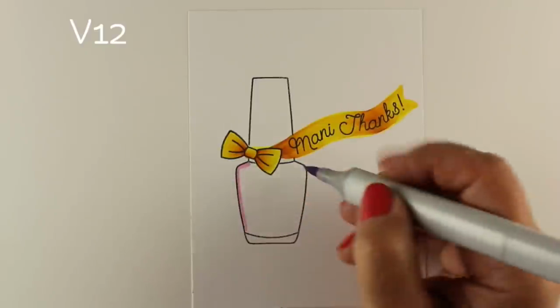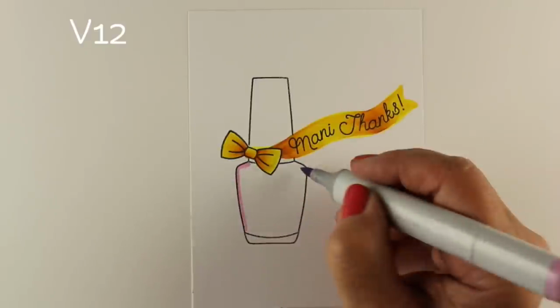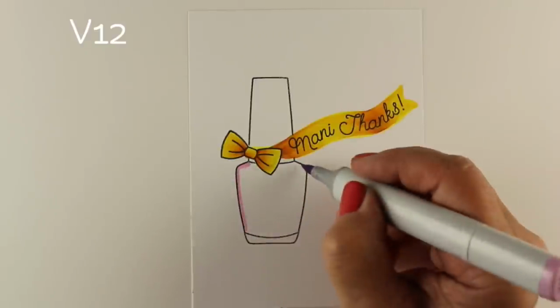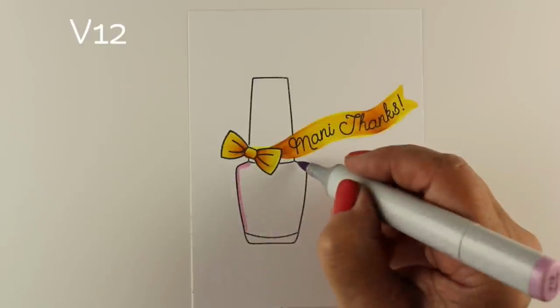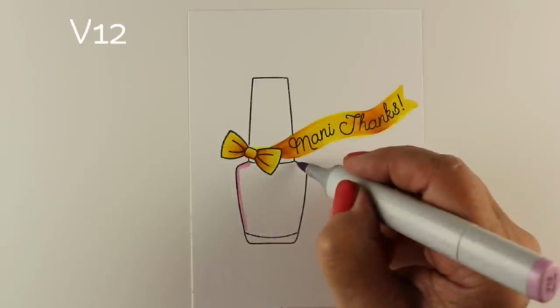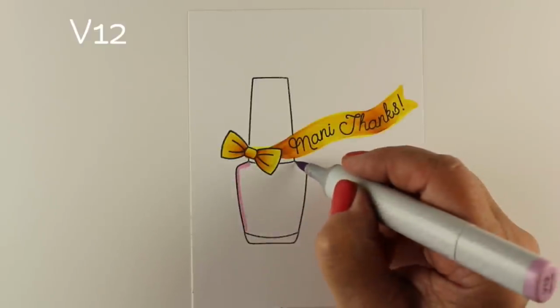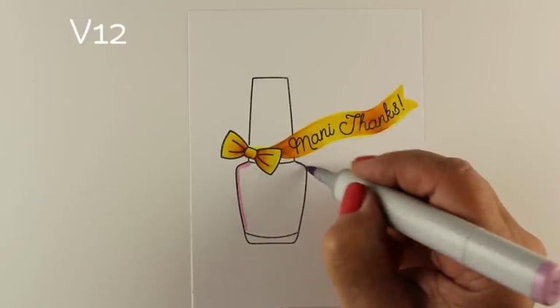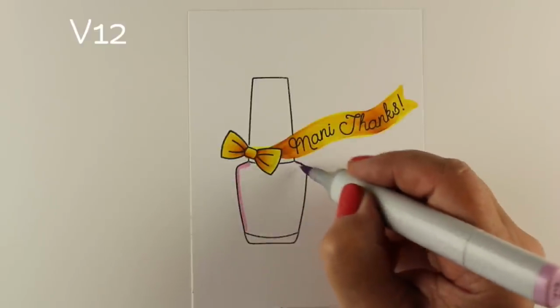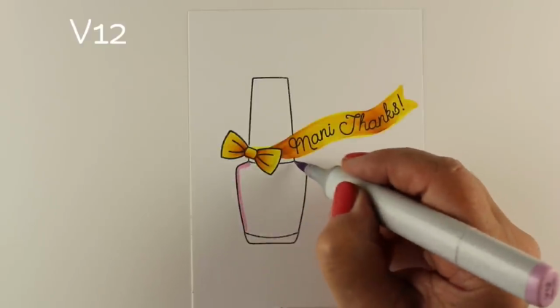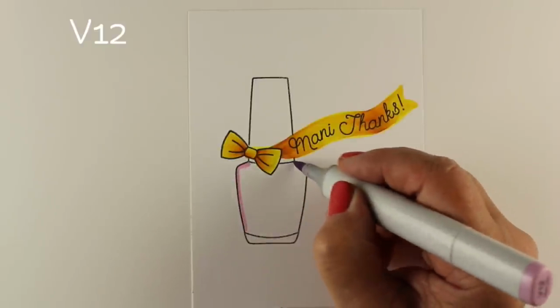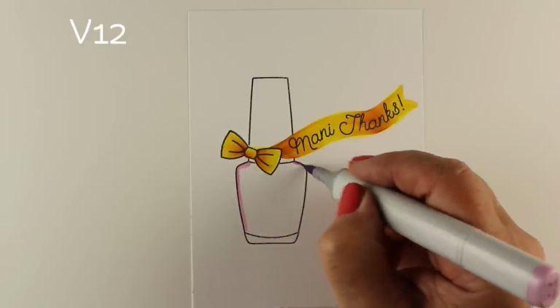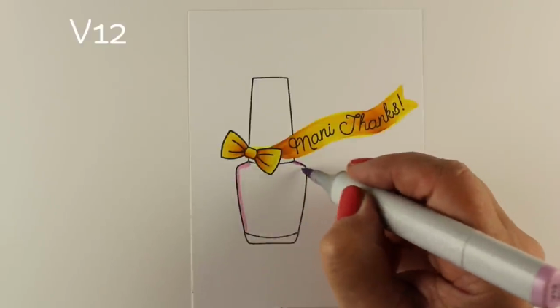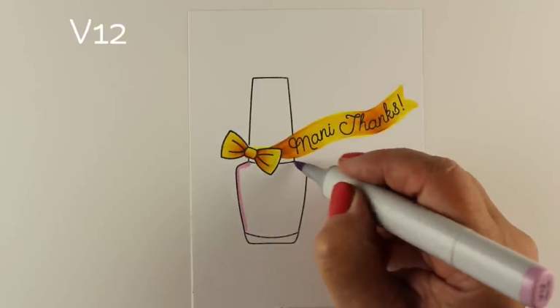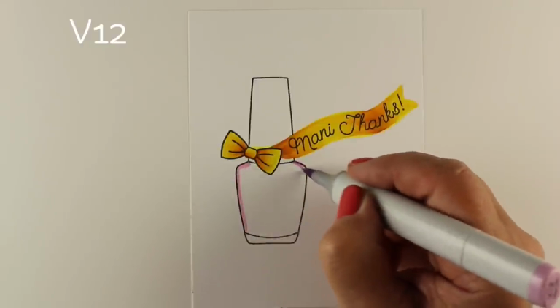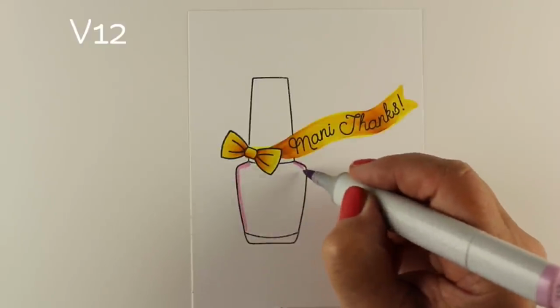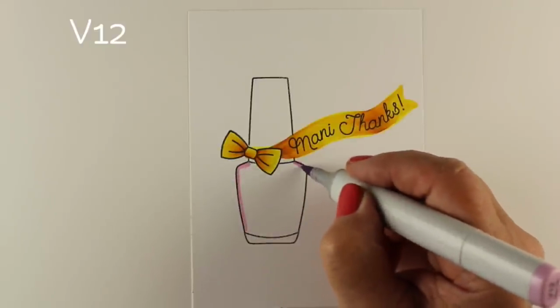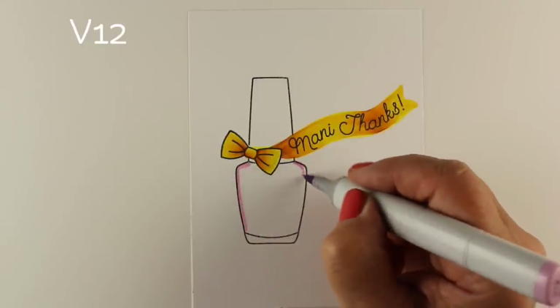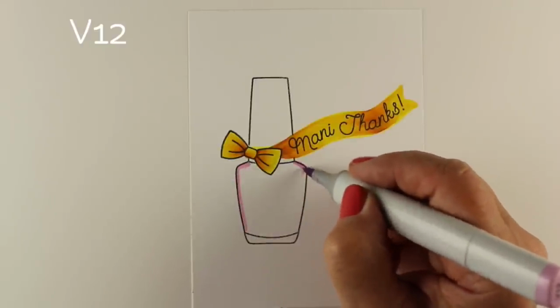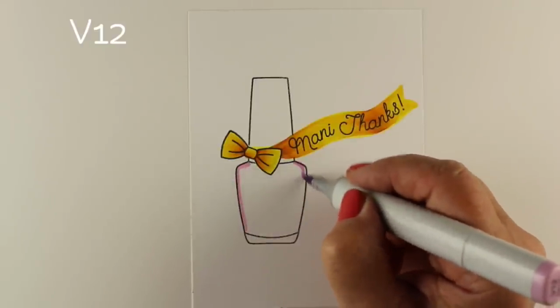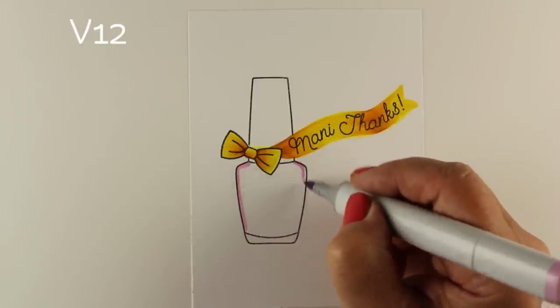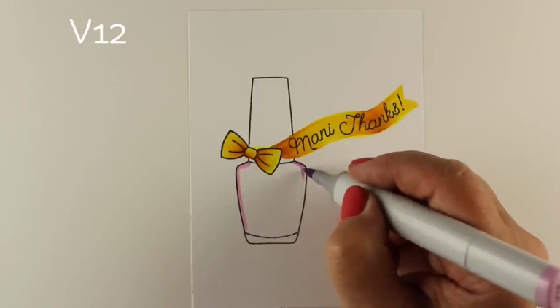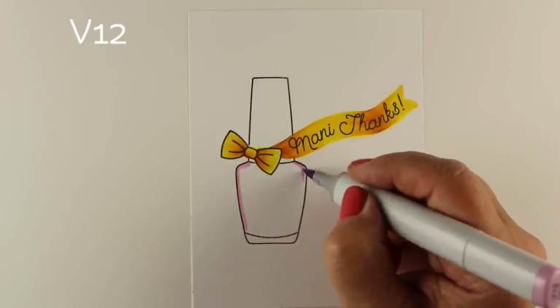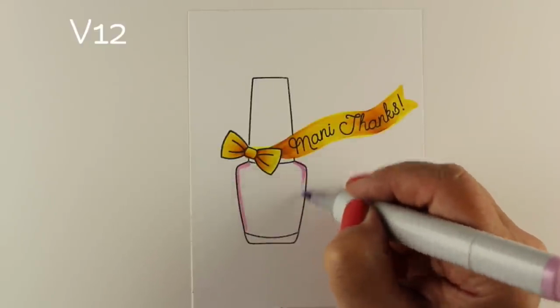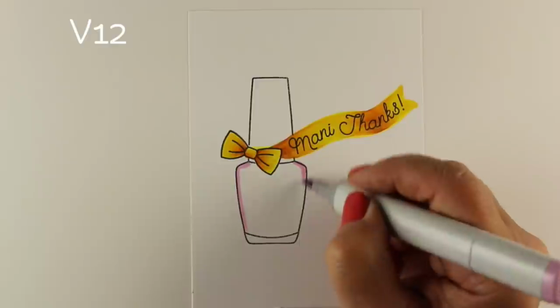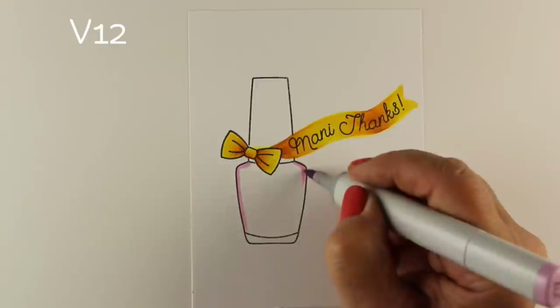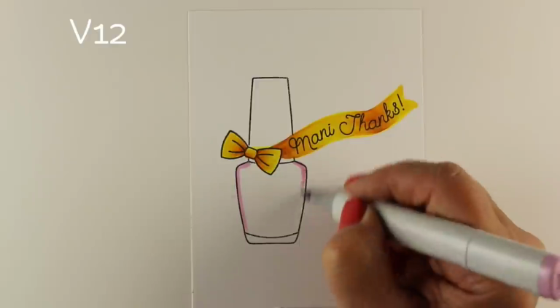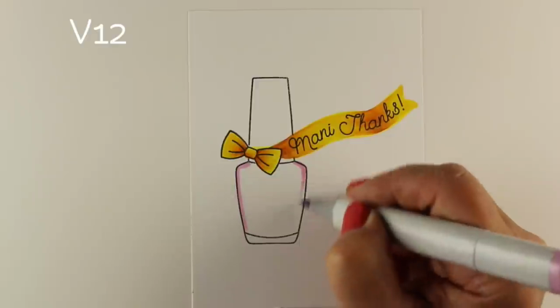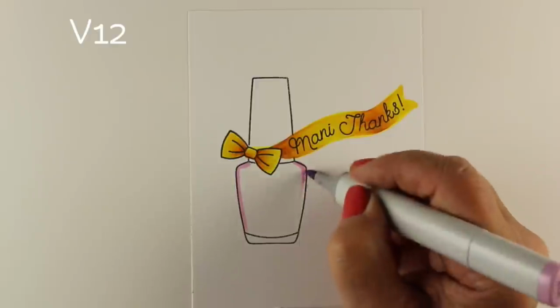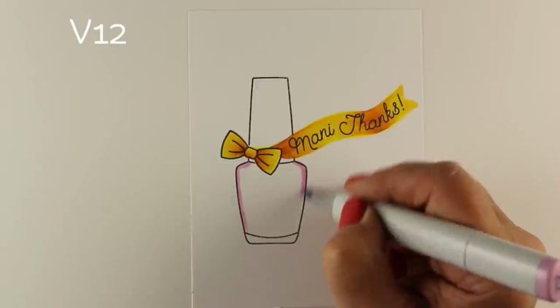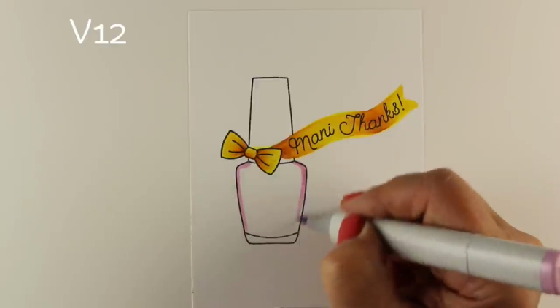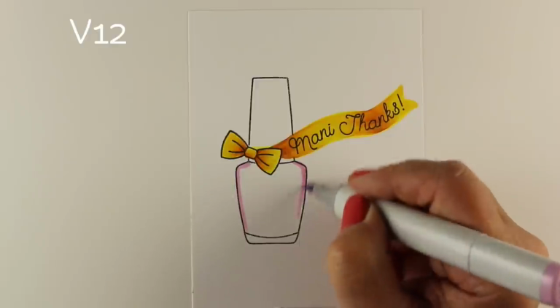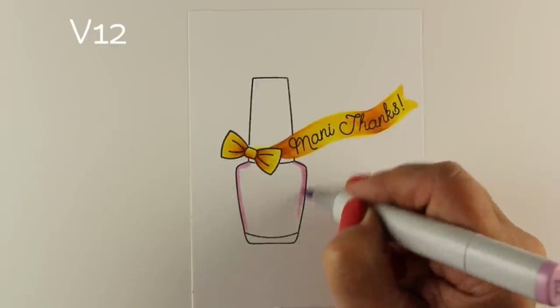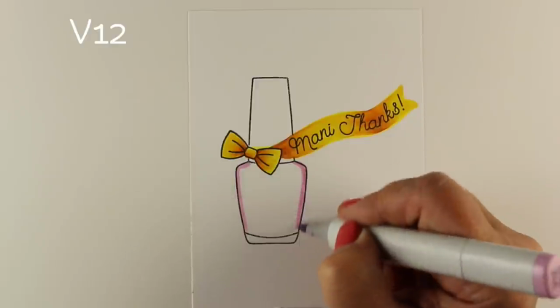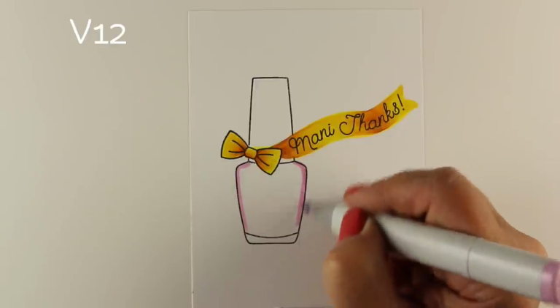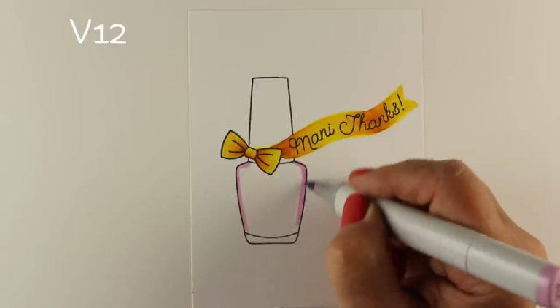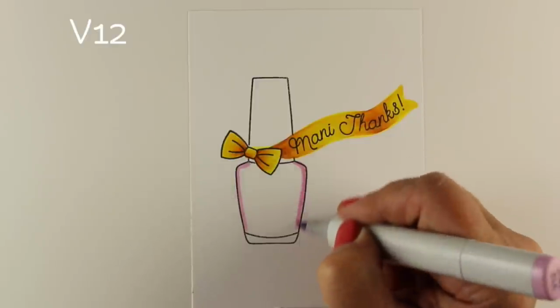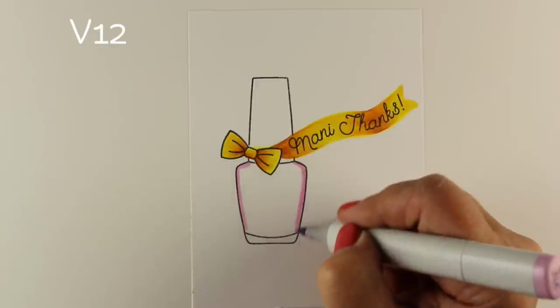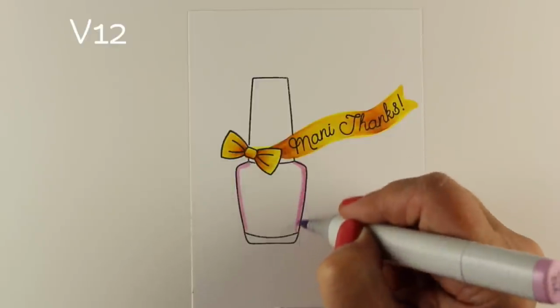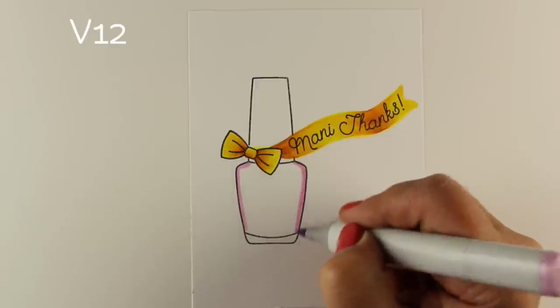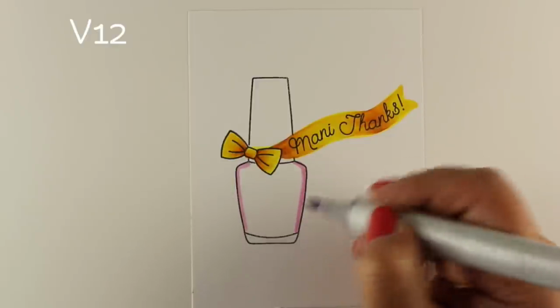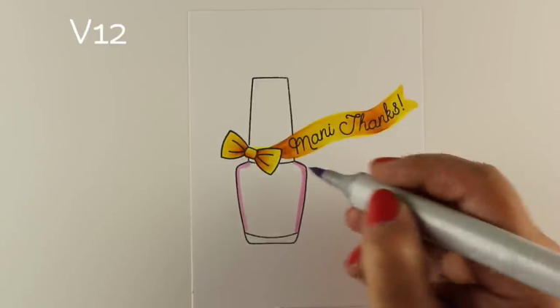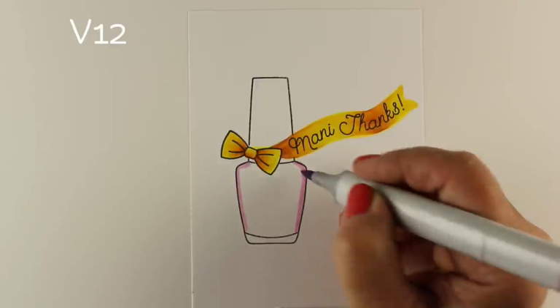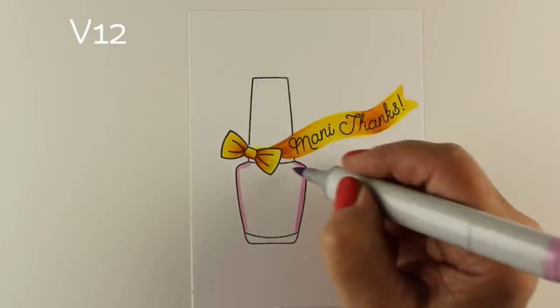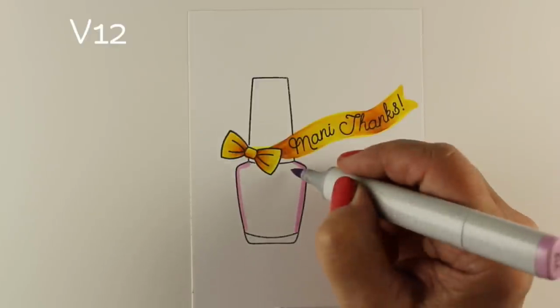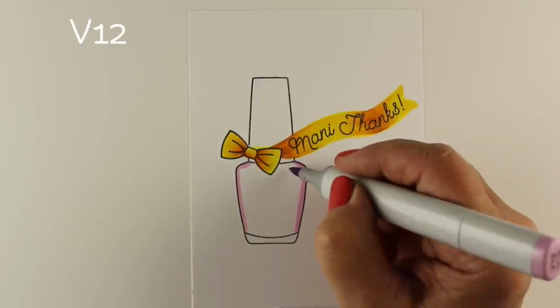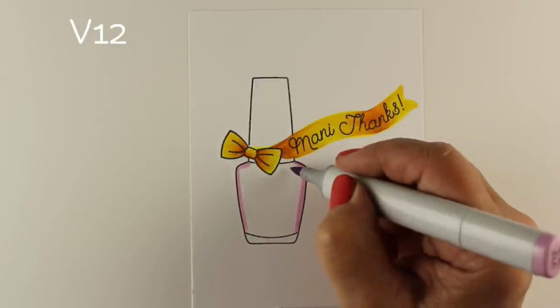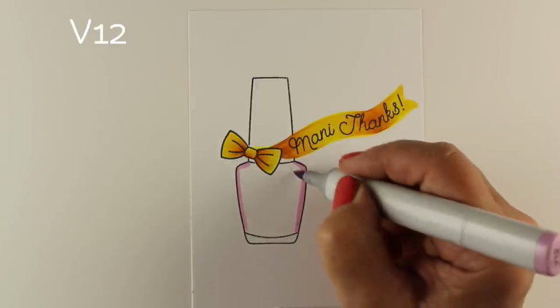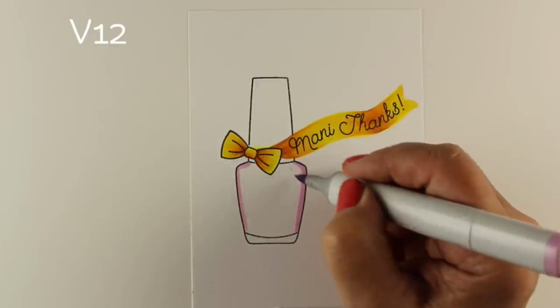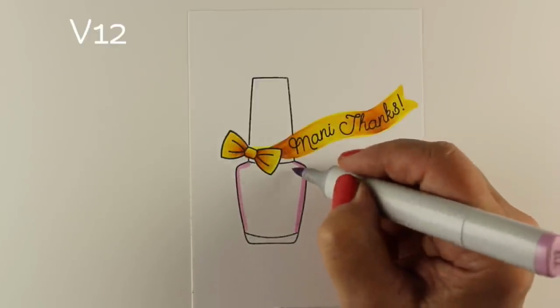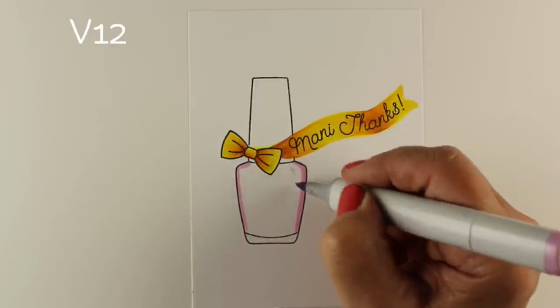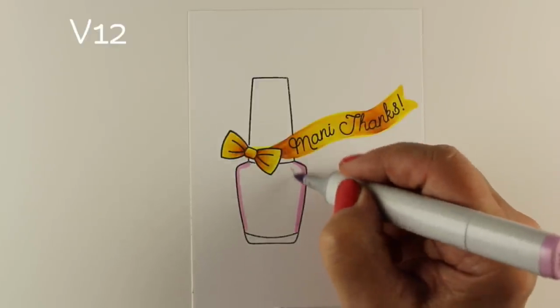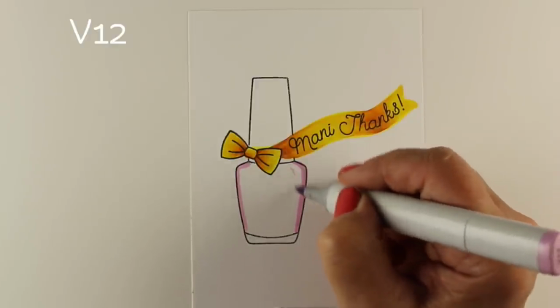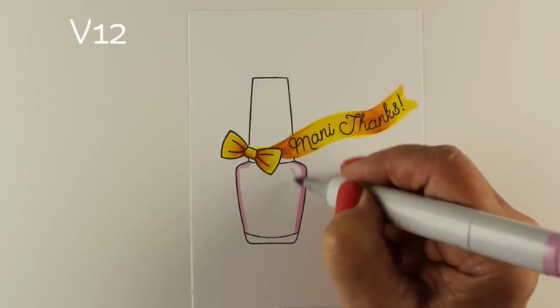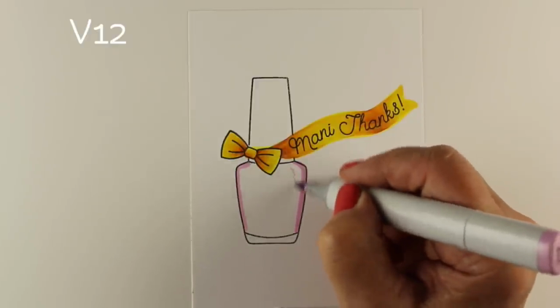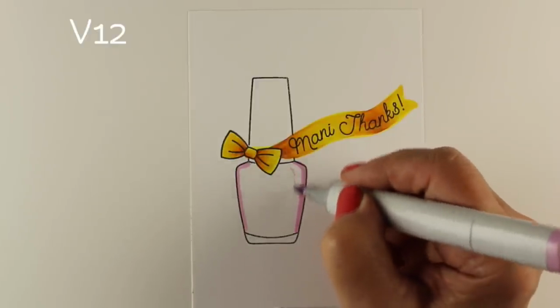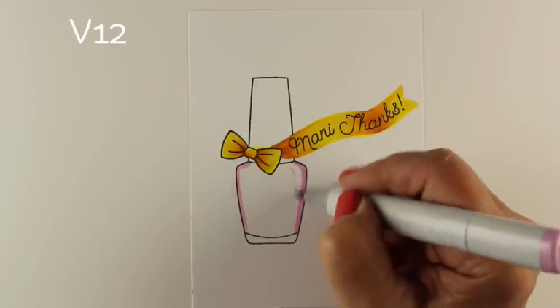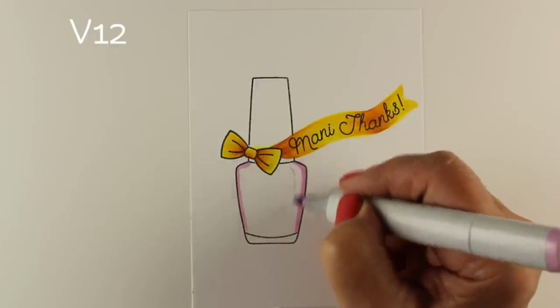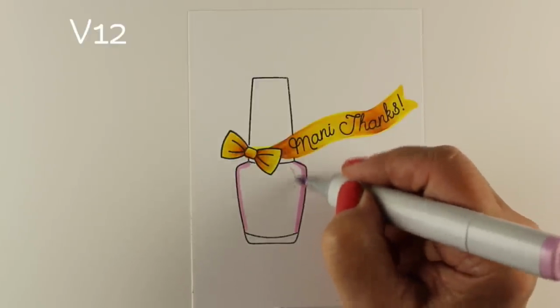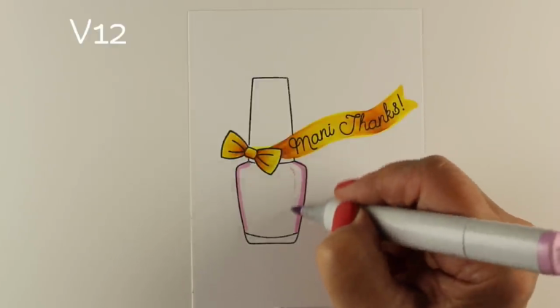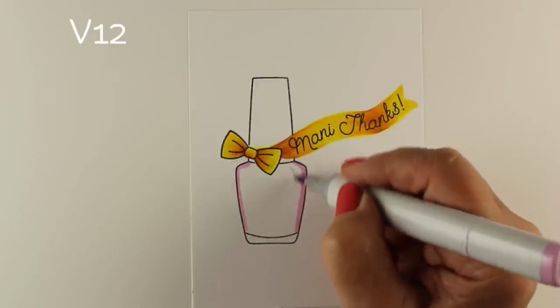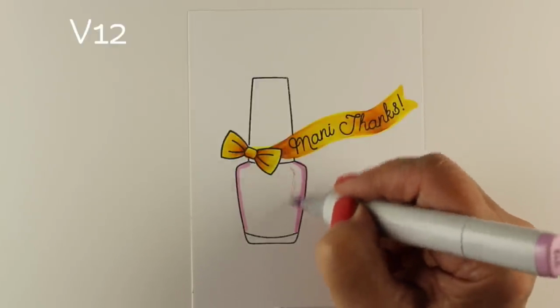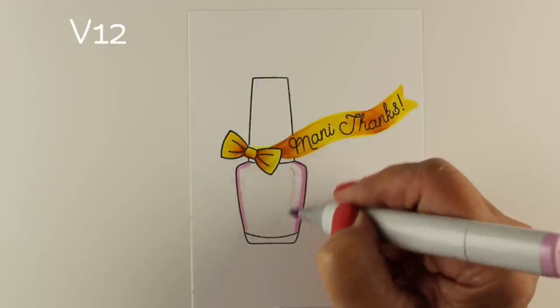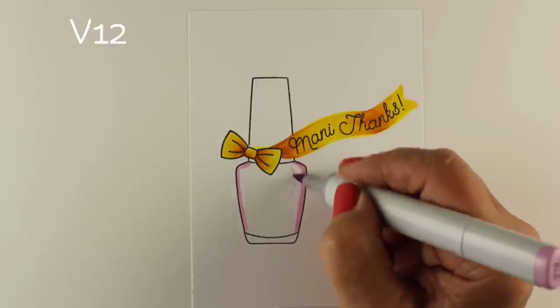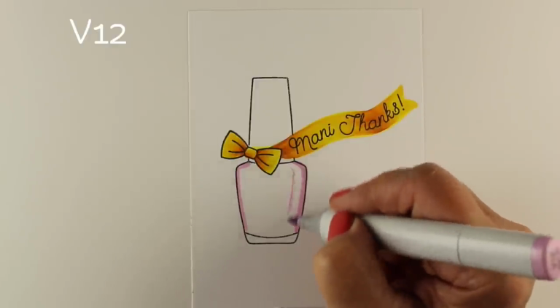I decided I was going to wait until the very end to add that black line, so I'll go ahead and proceed with the rest of the coloring in the meantime.